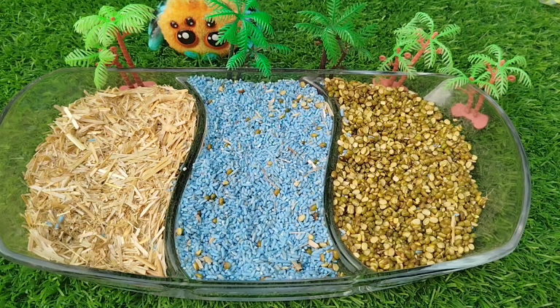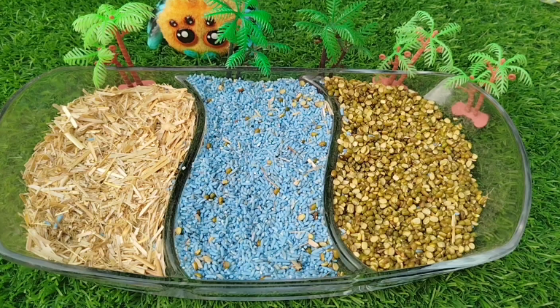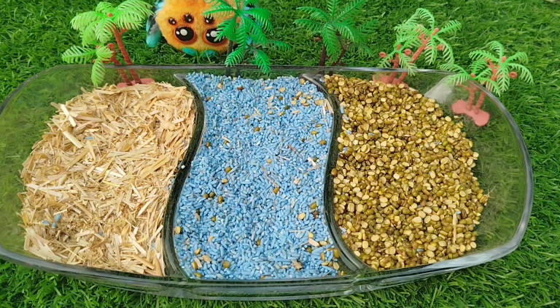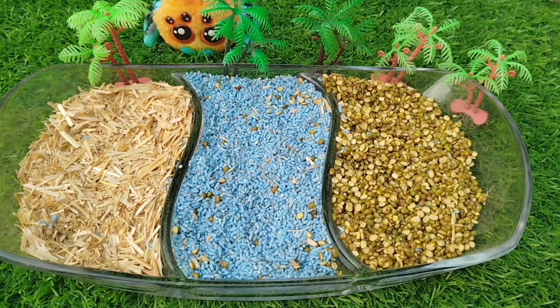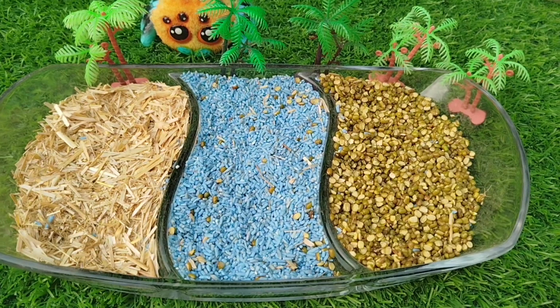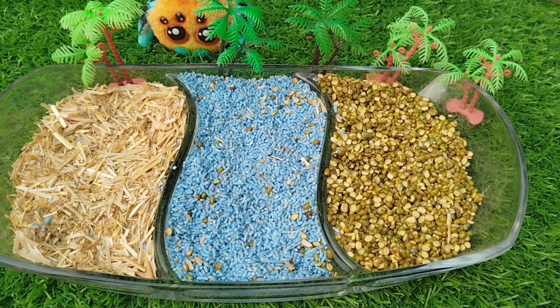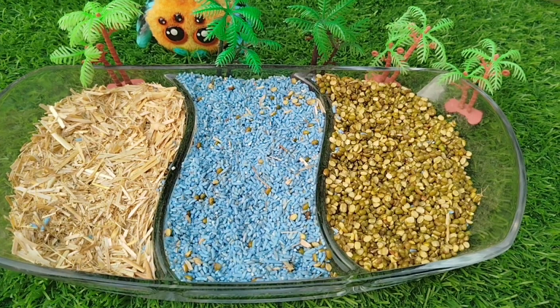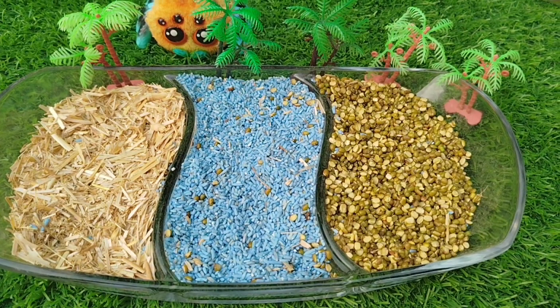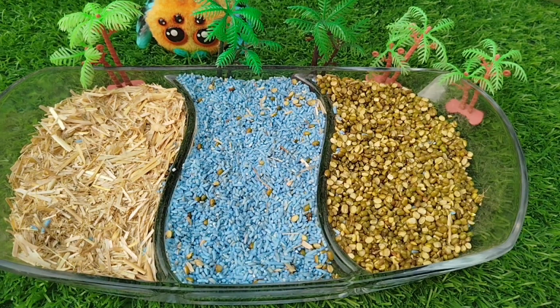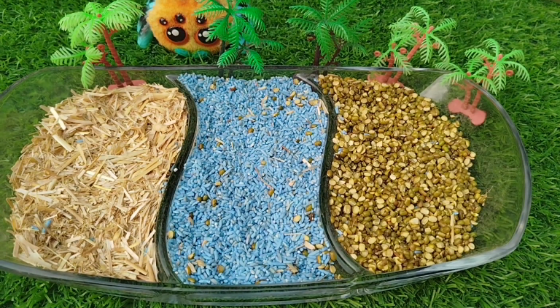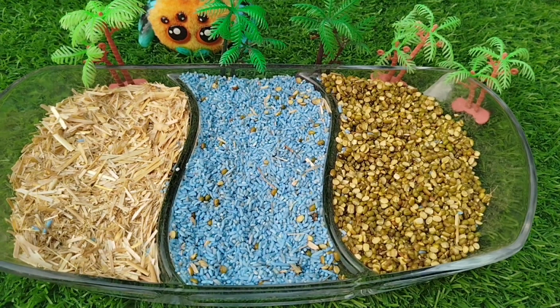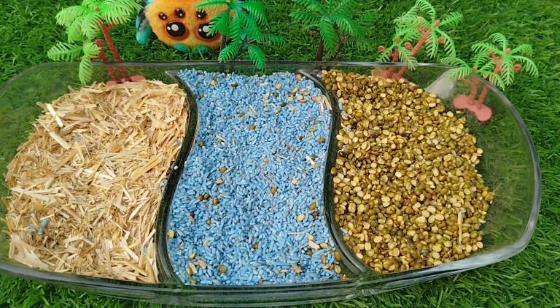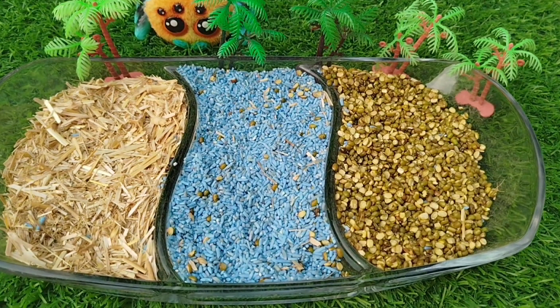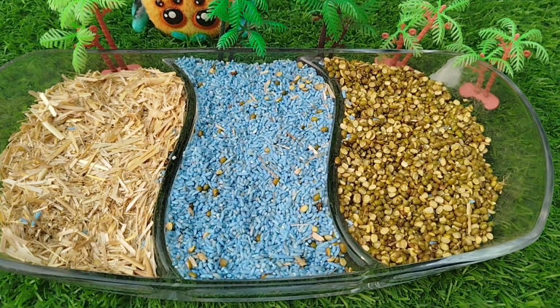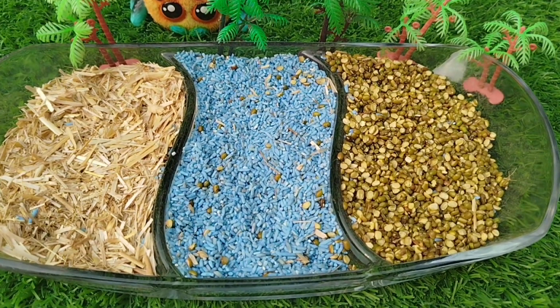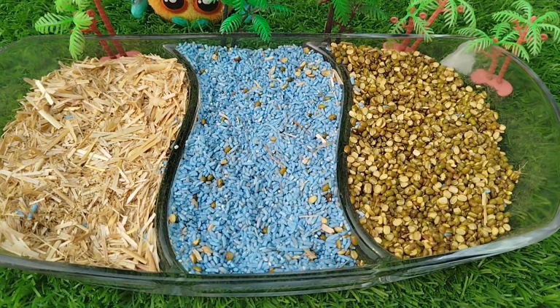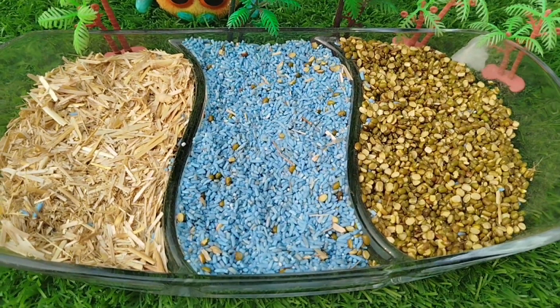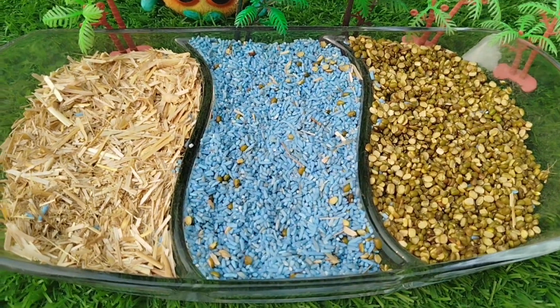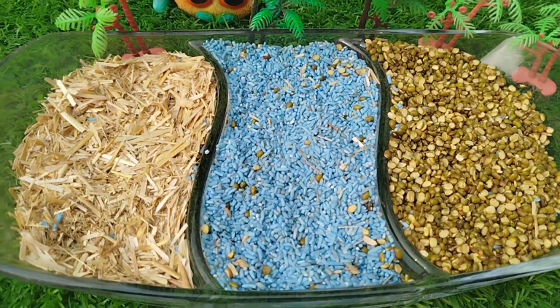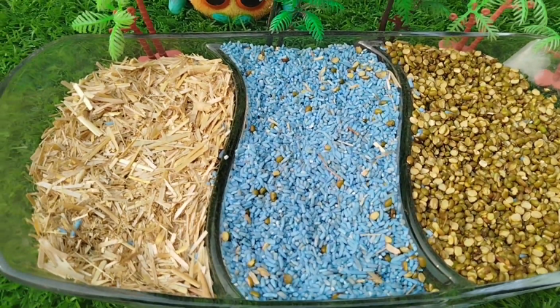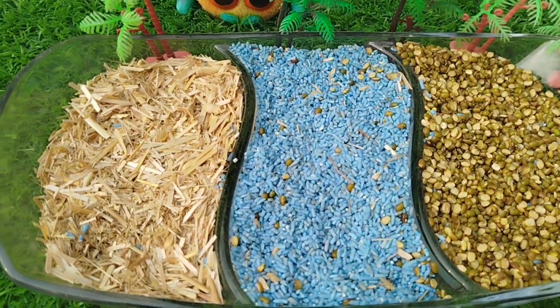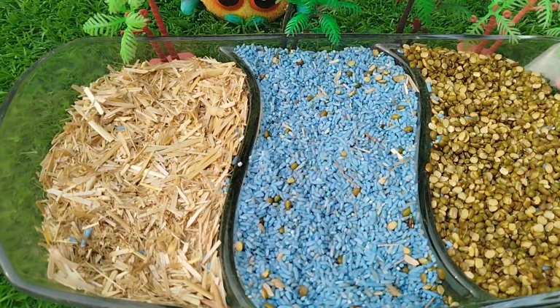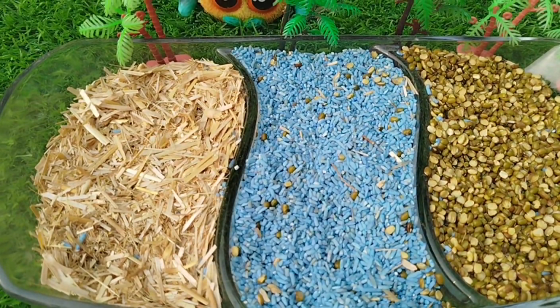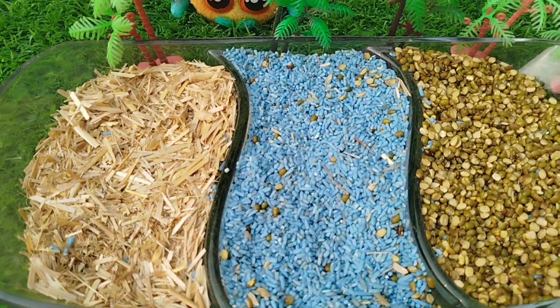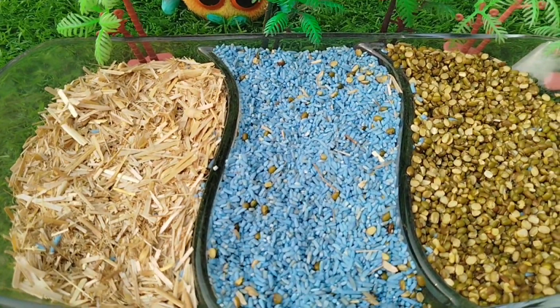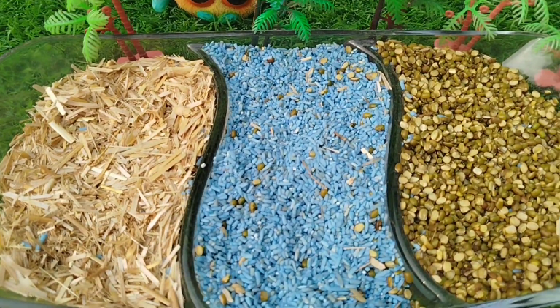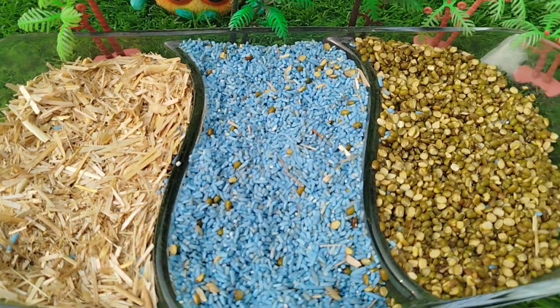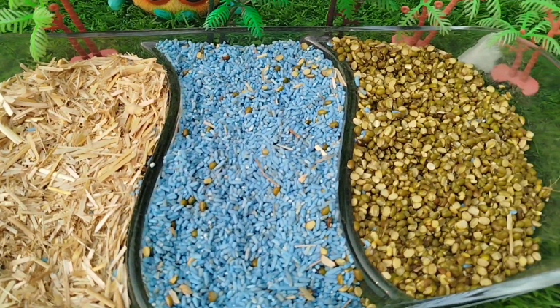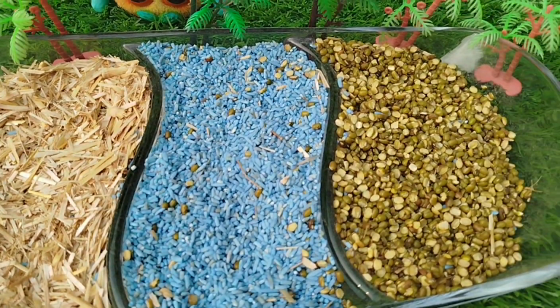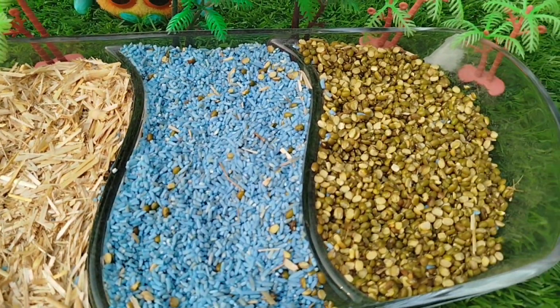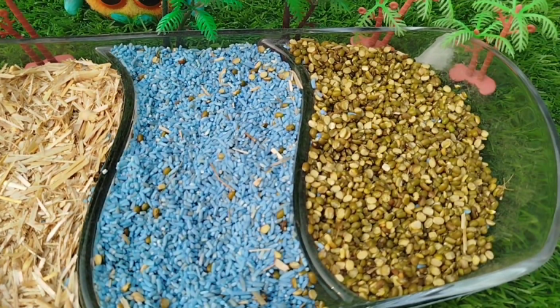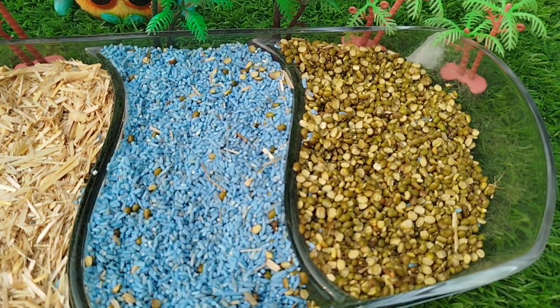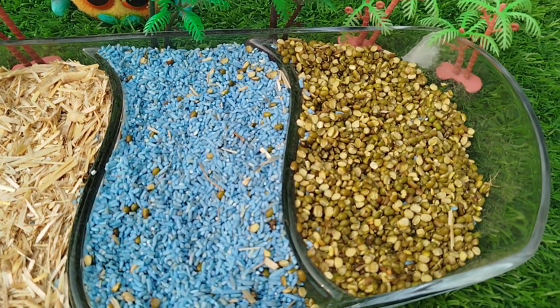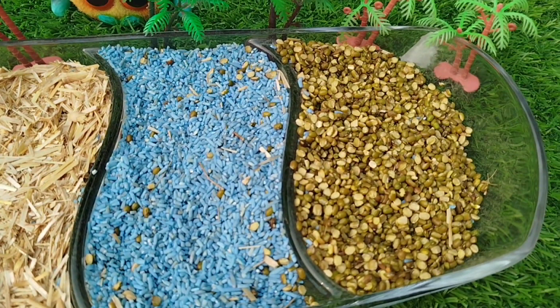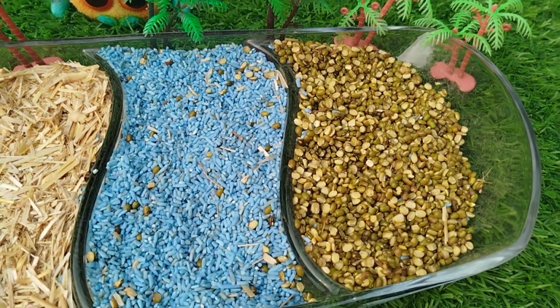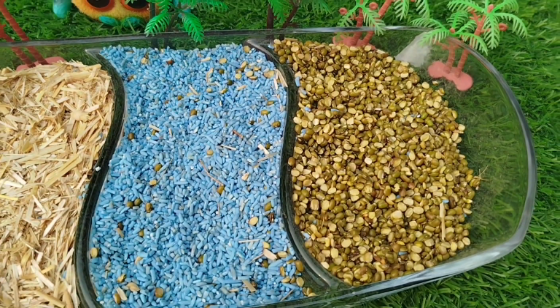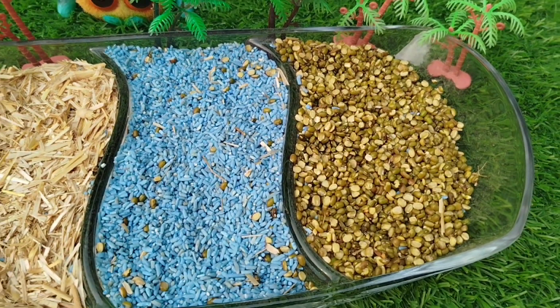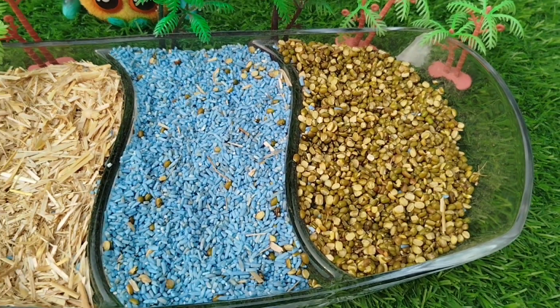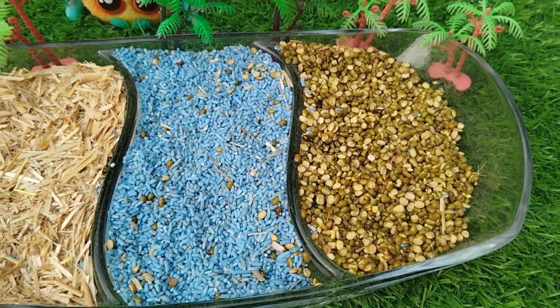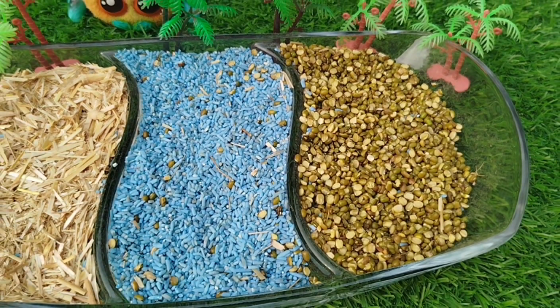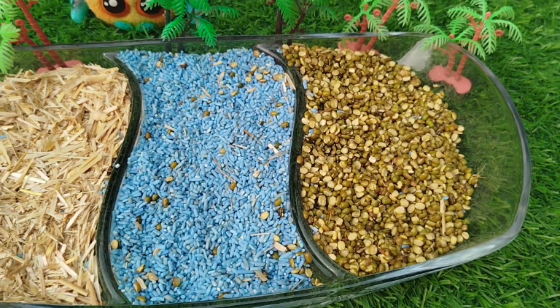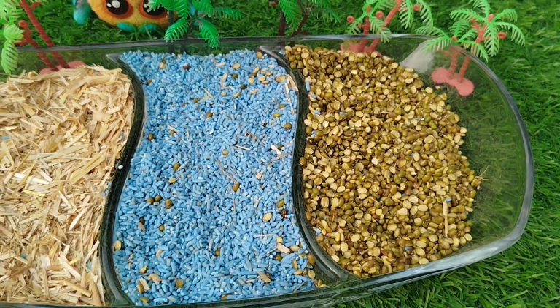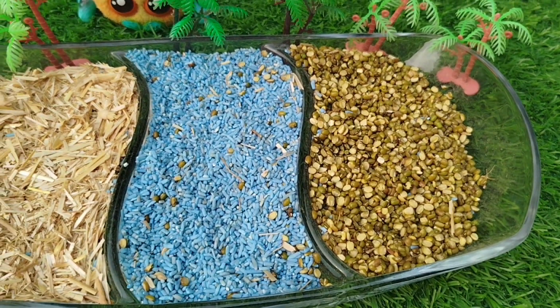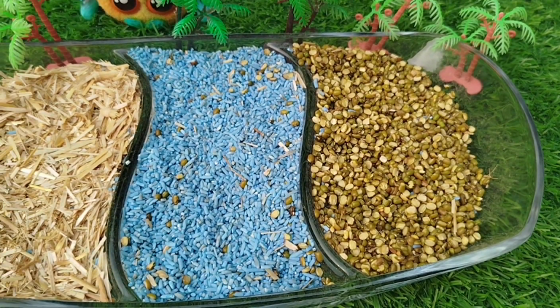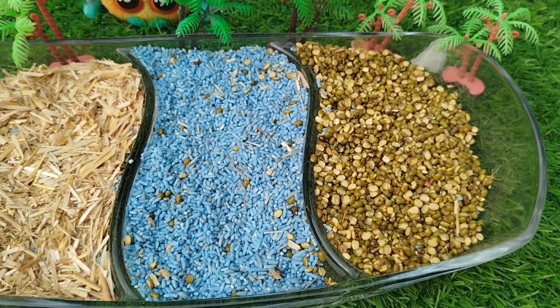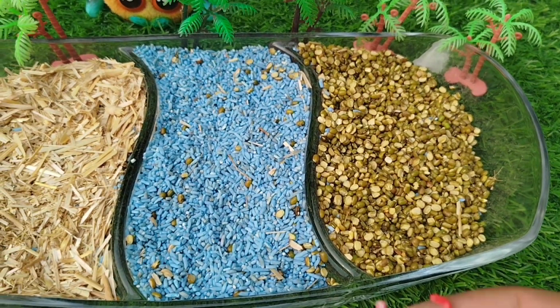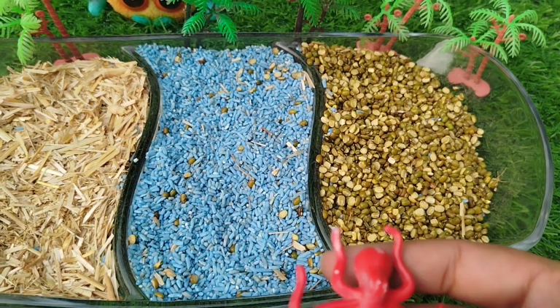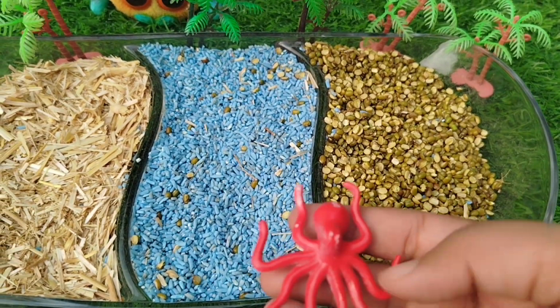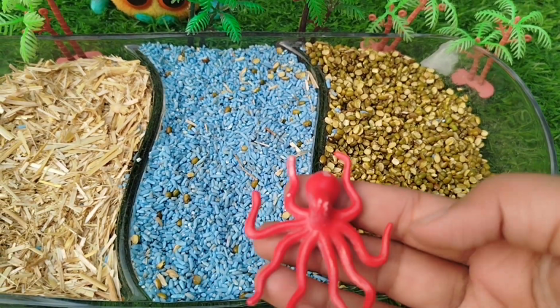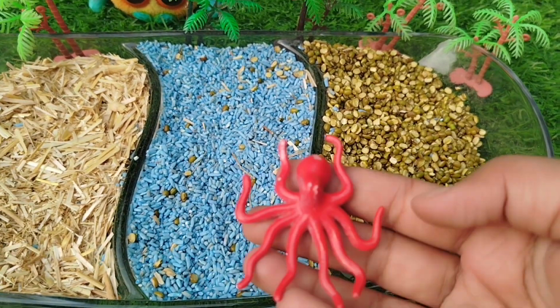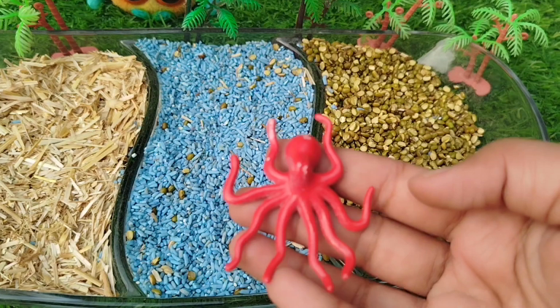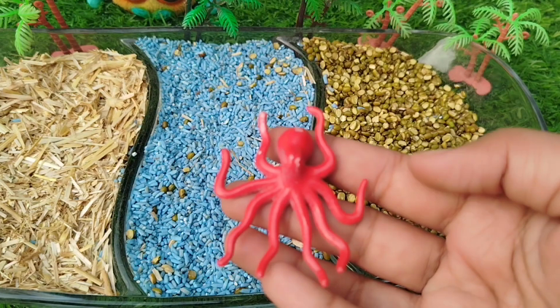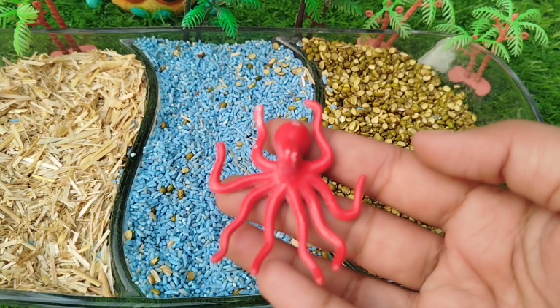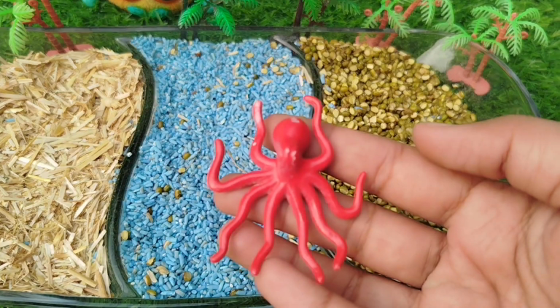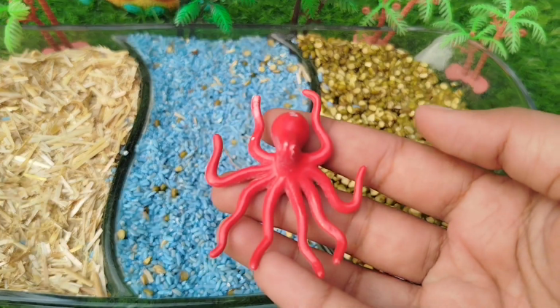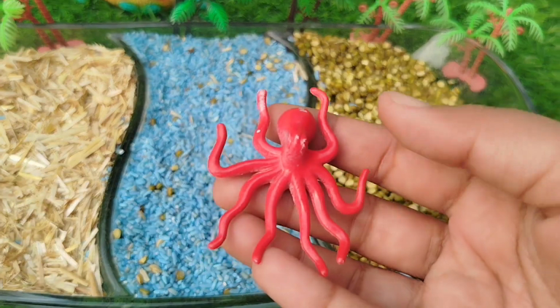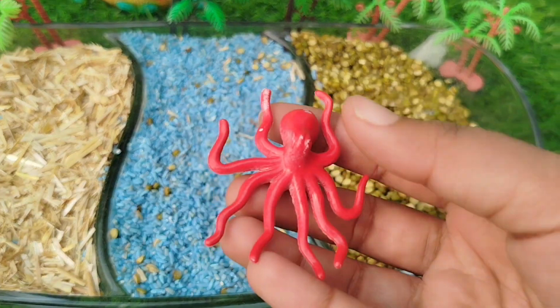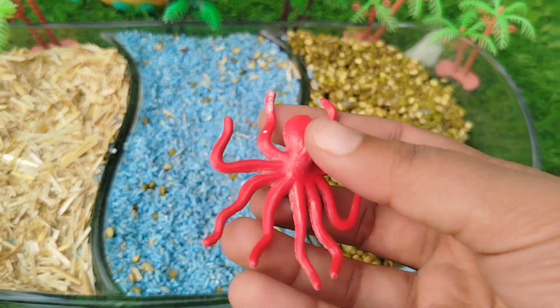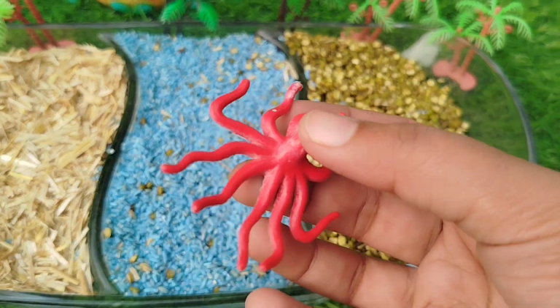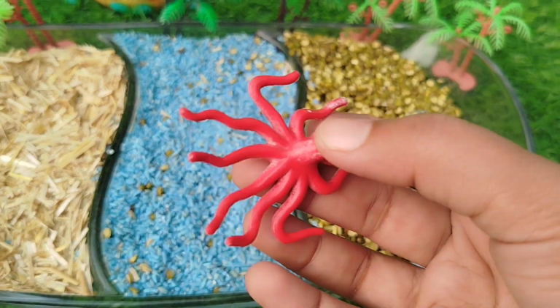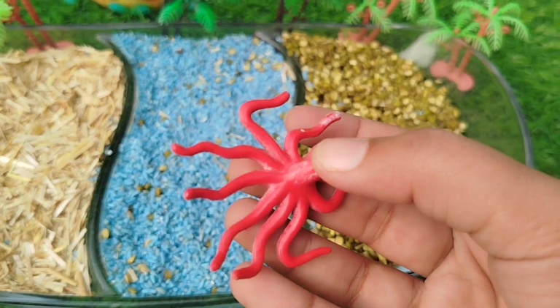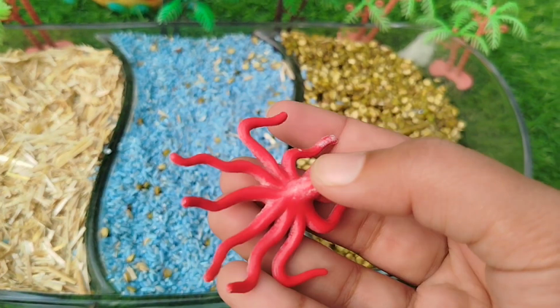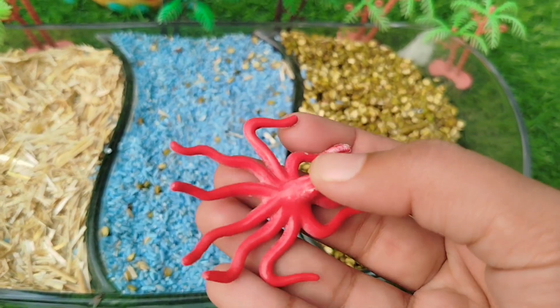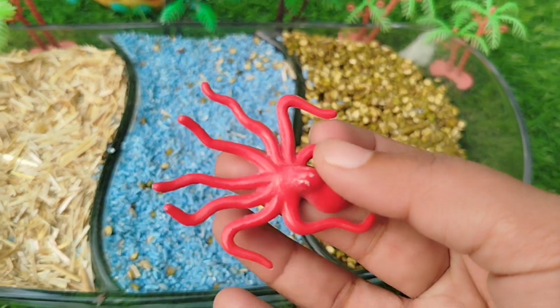Today we have three types of animal toys. Let's learn their names.